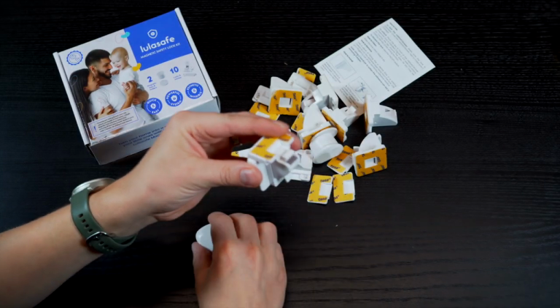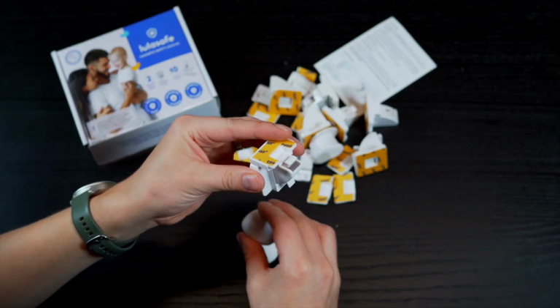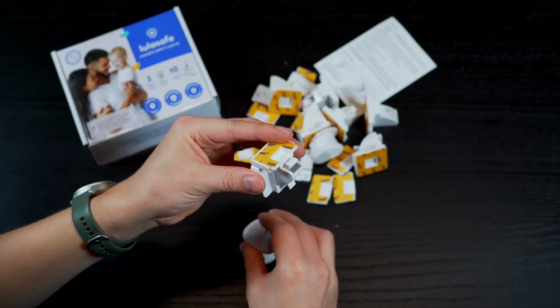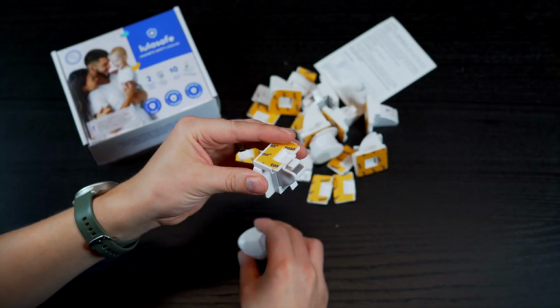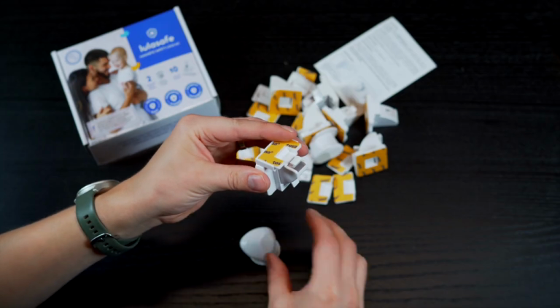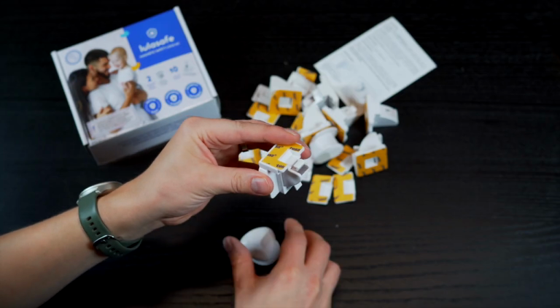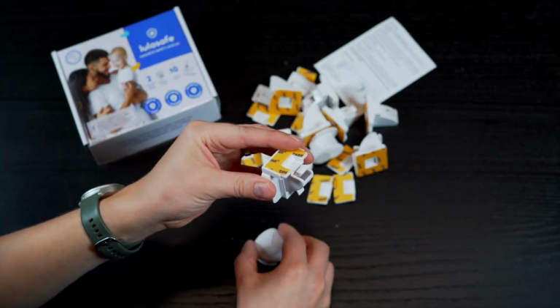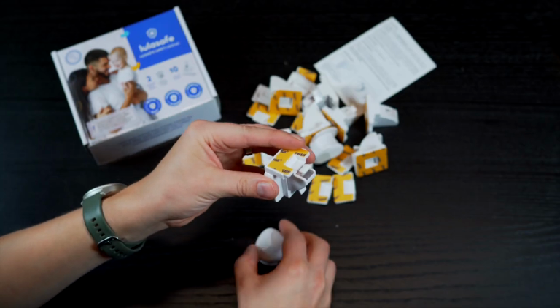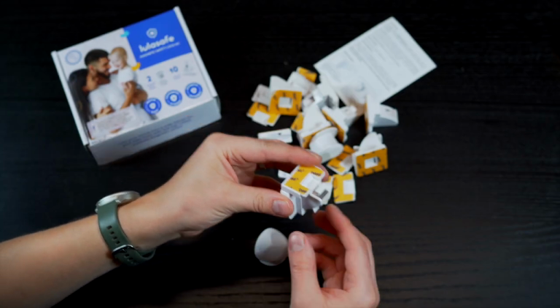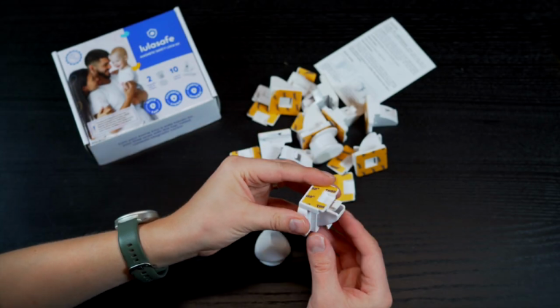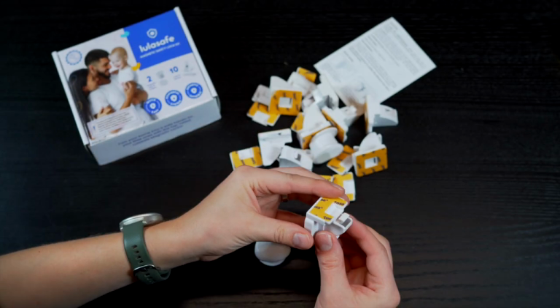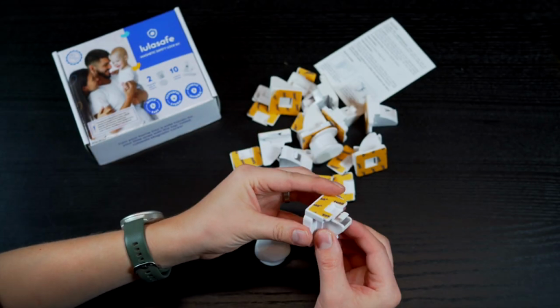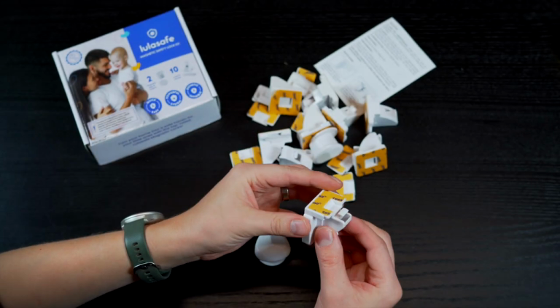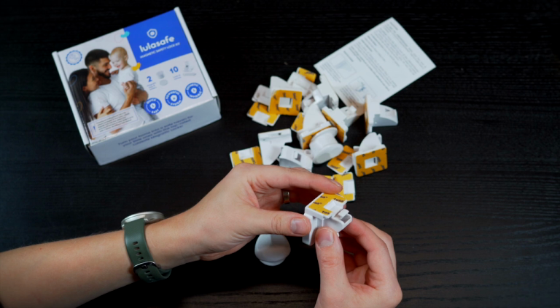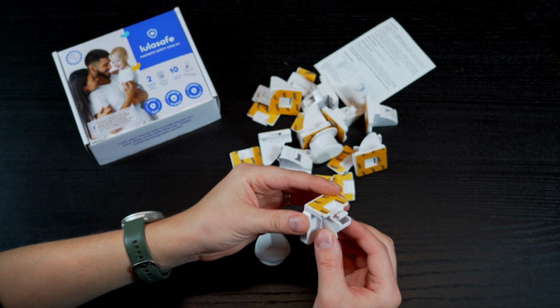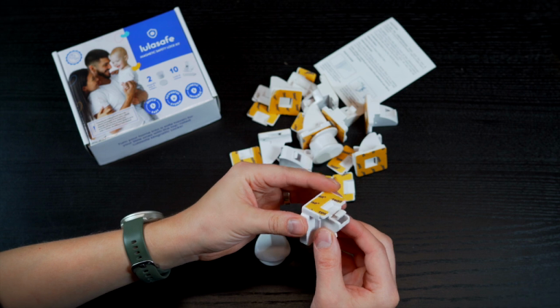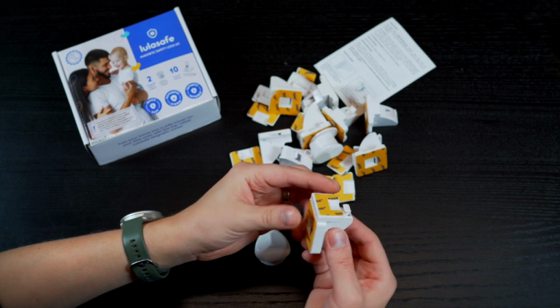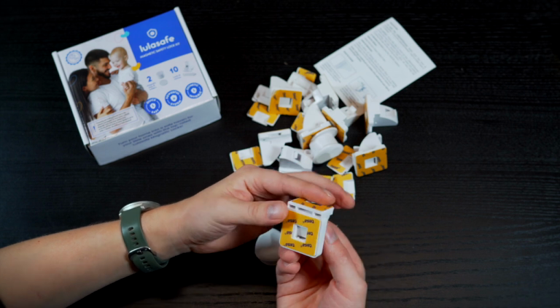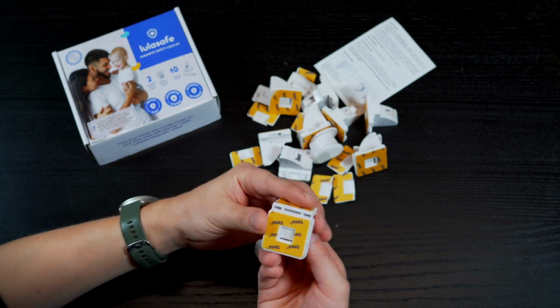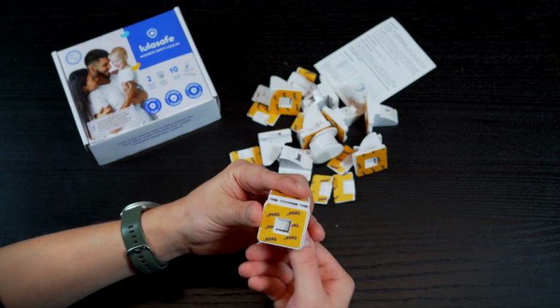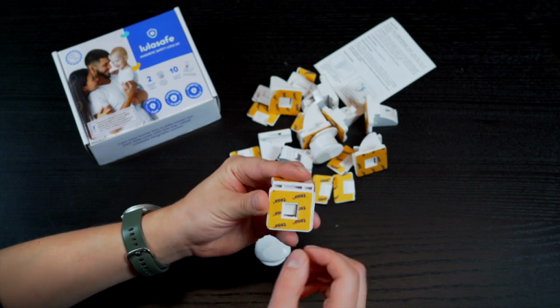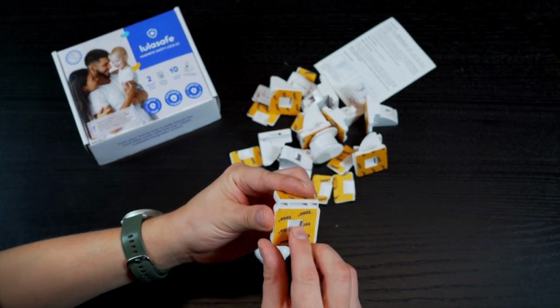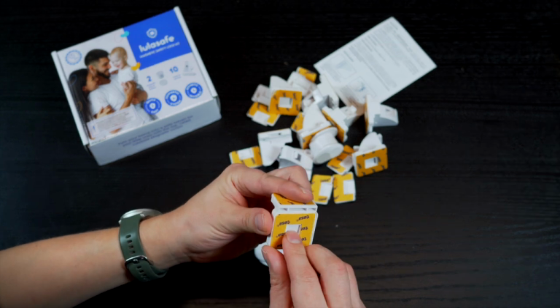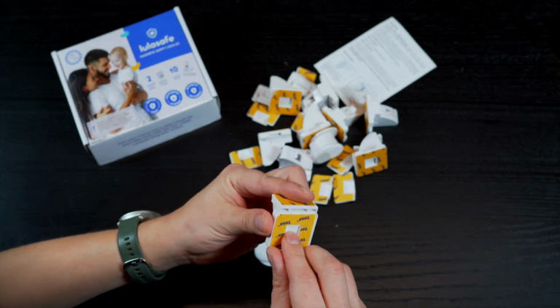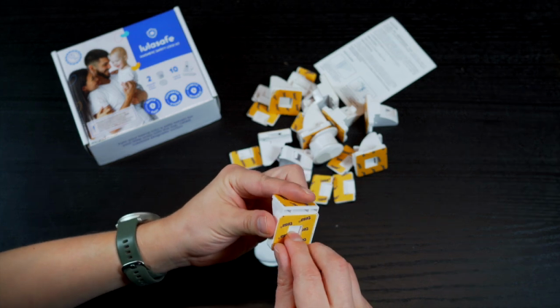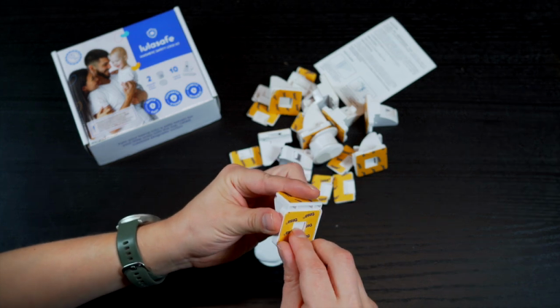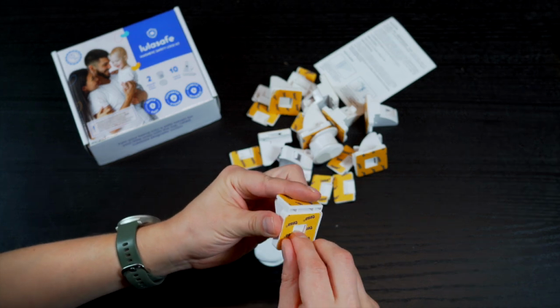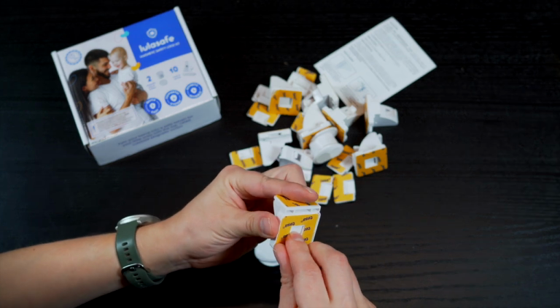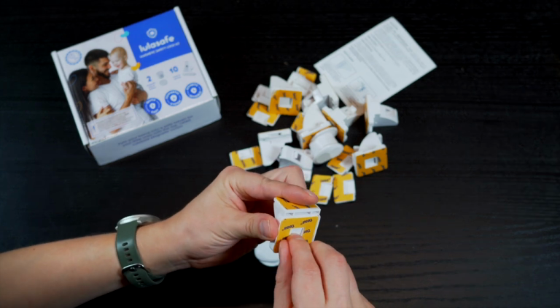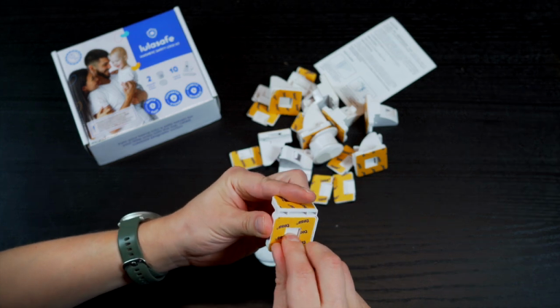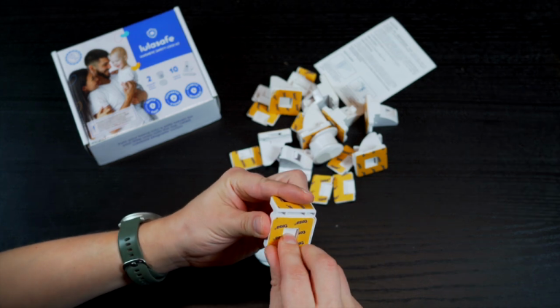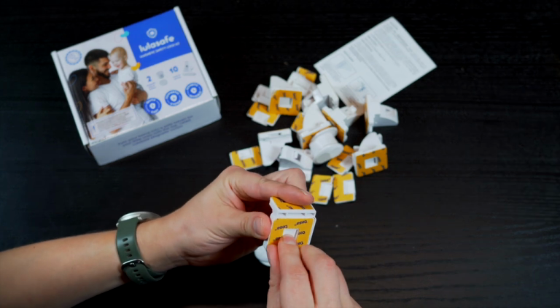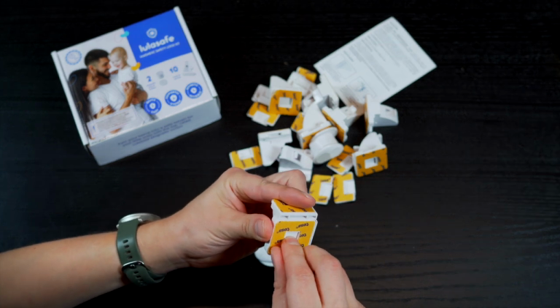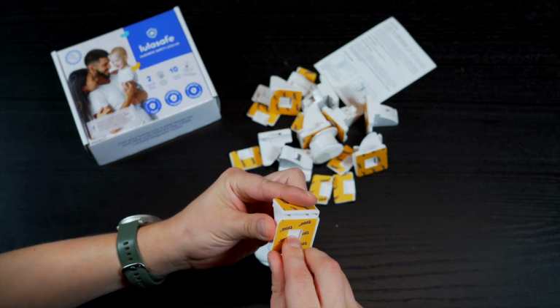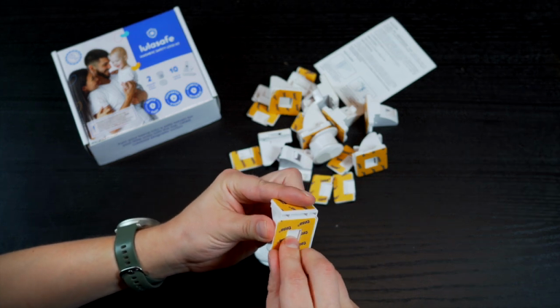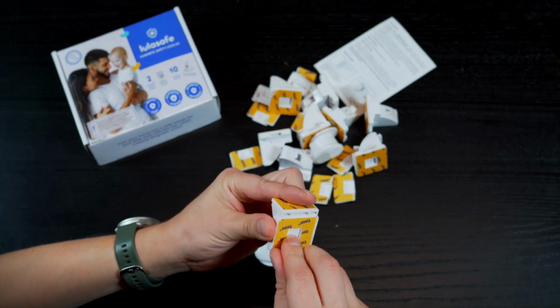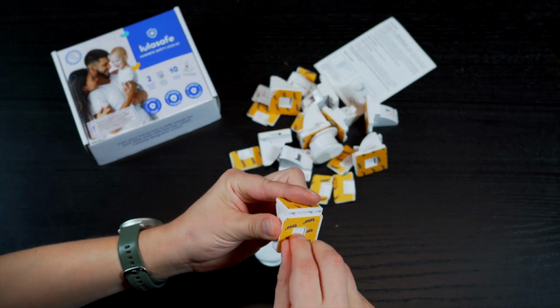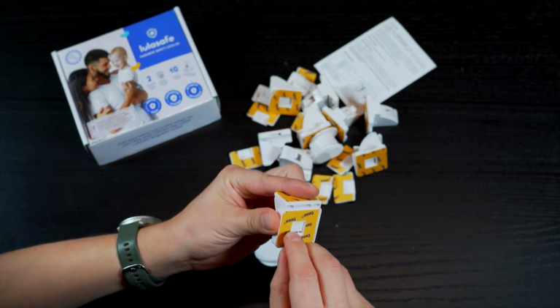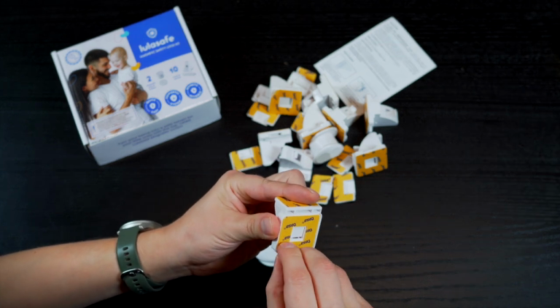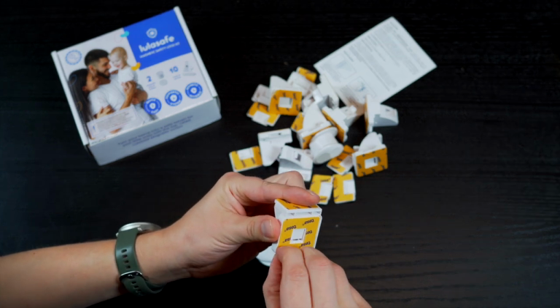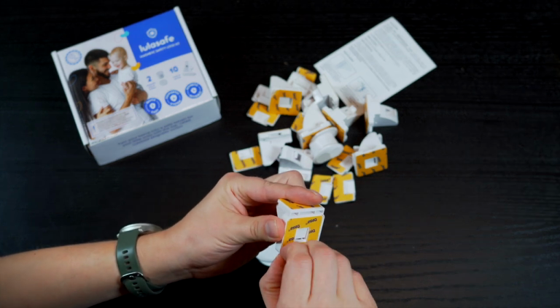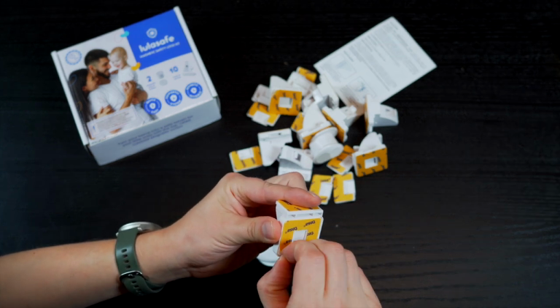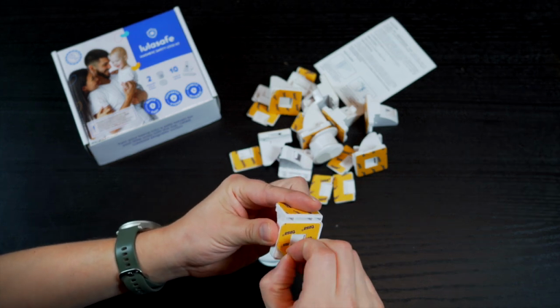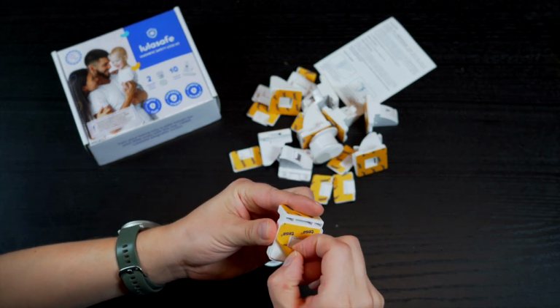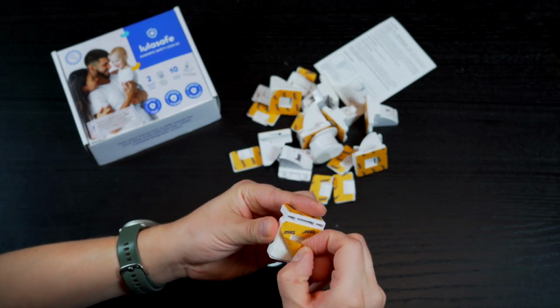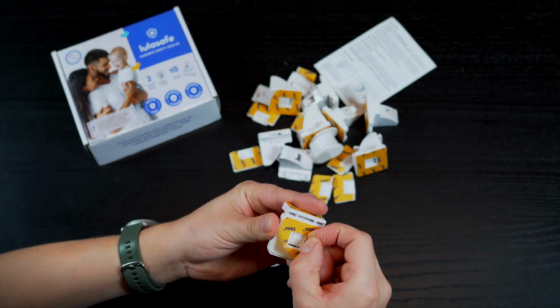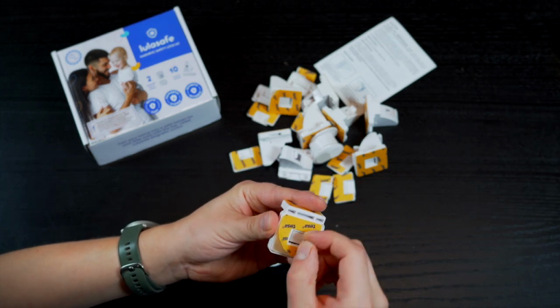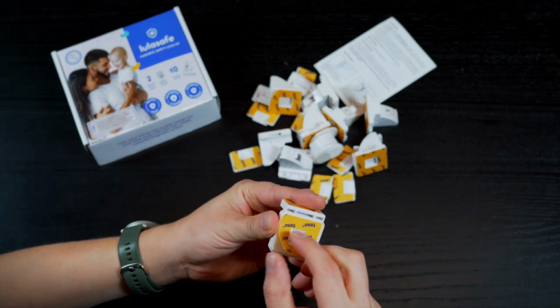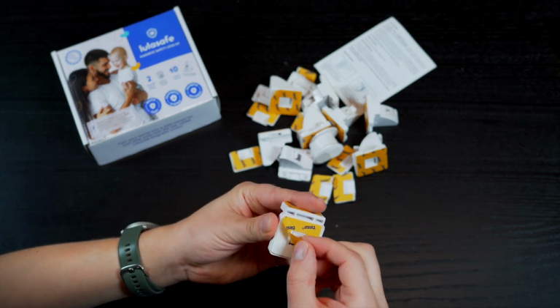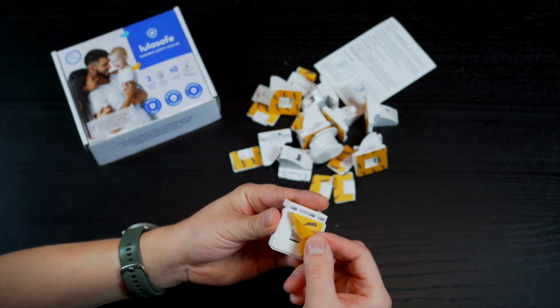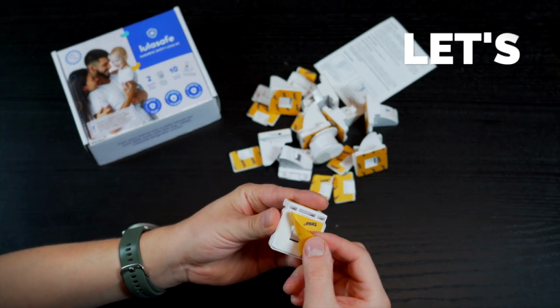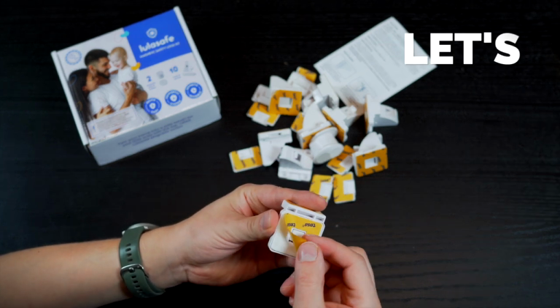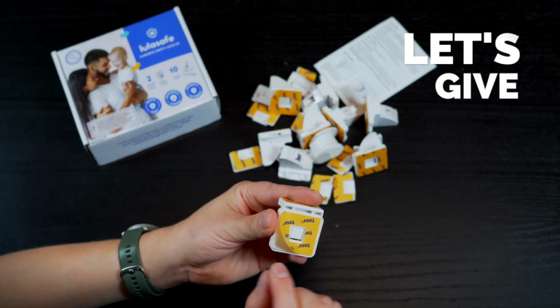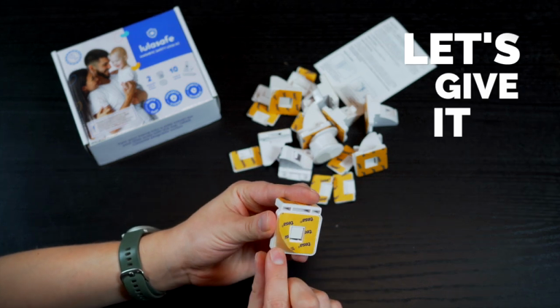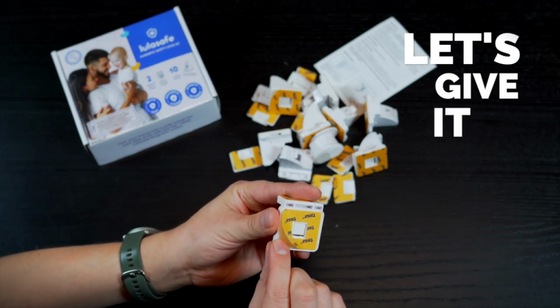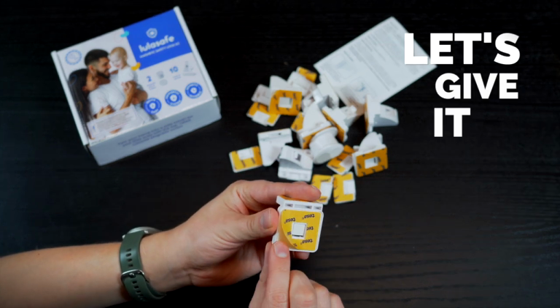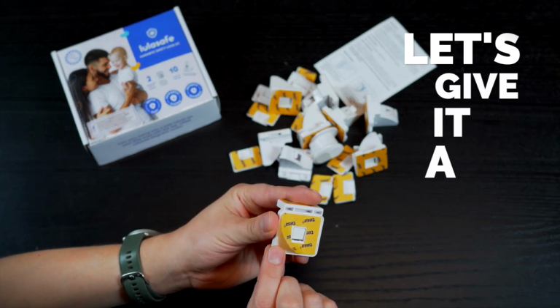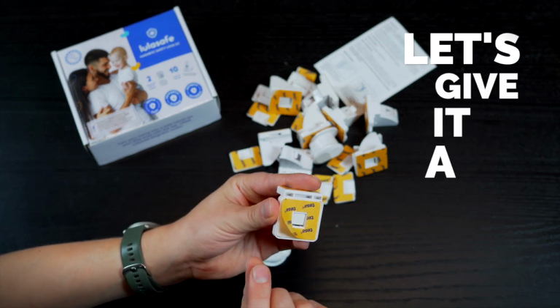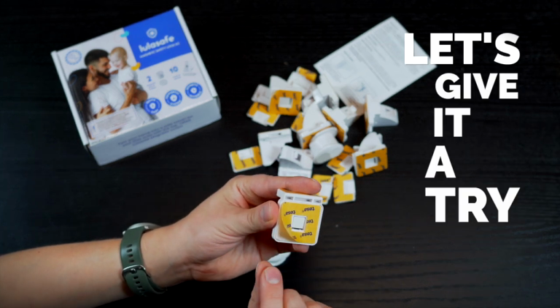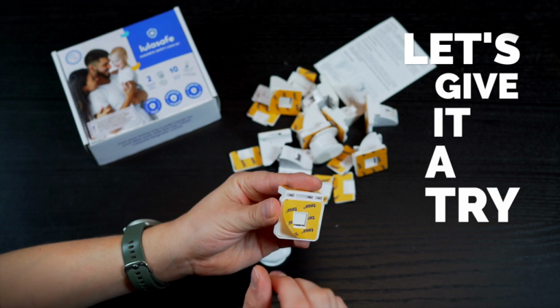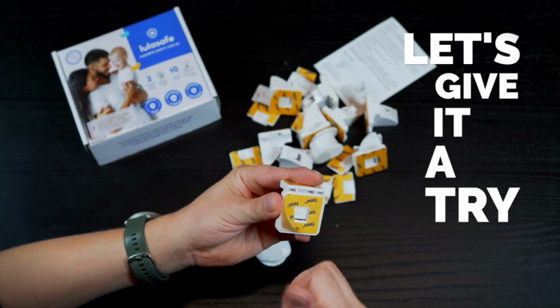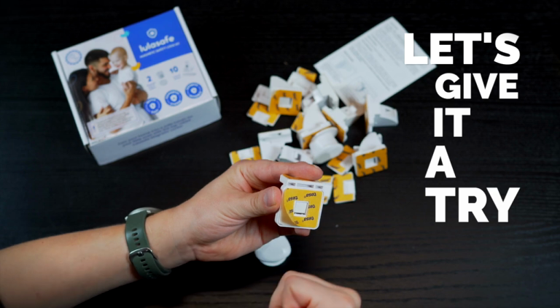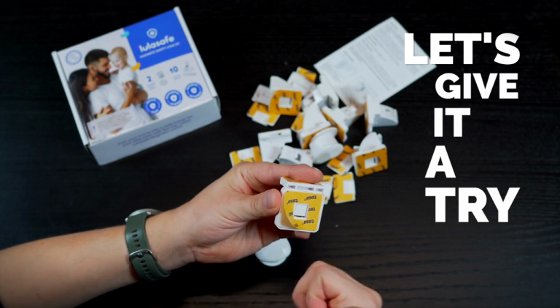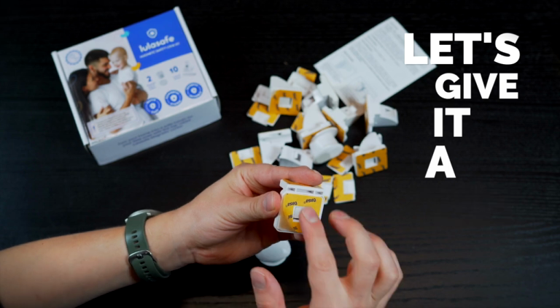Now all we got to do is peel off the super strong Tessa adhesive strip and stick the lock on your cabinet or drawer. Let's give it a try!